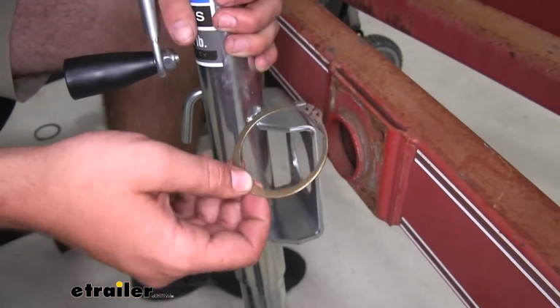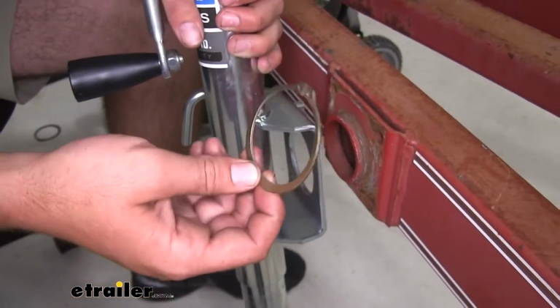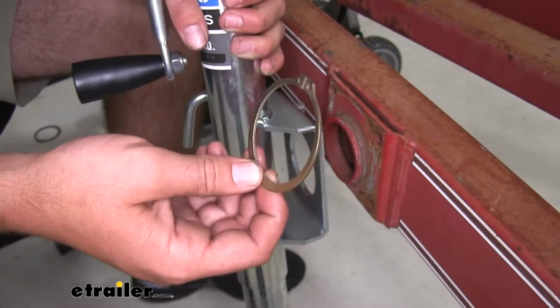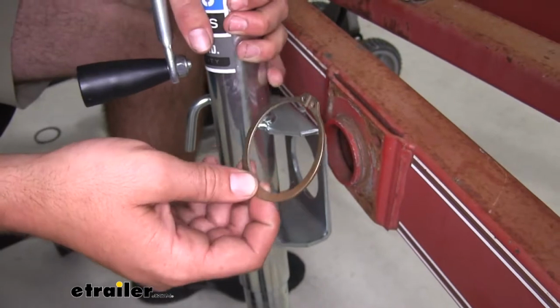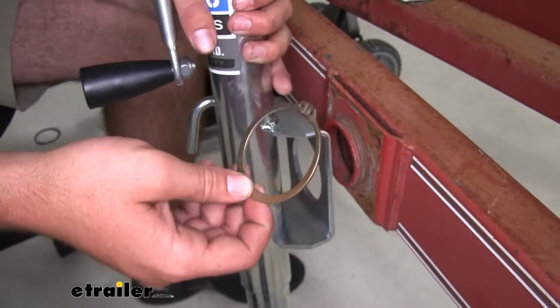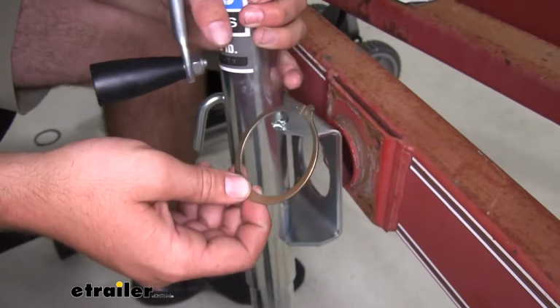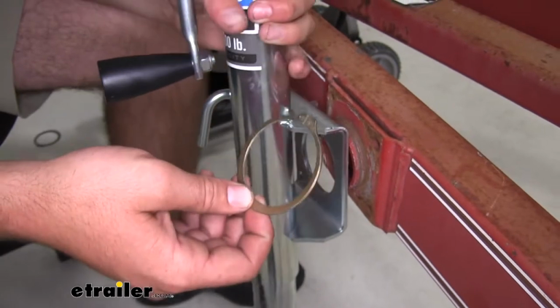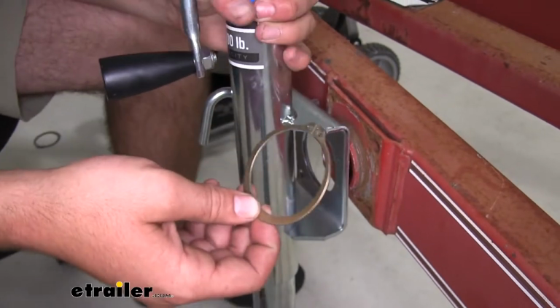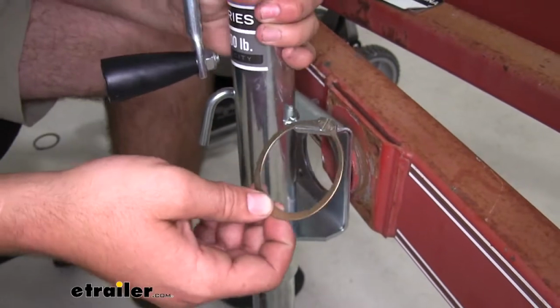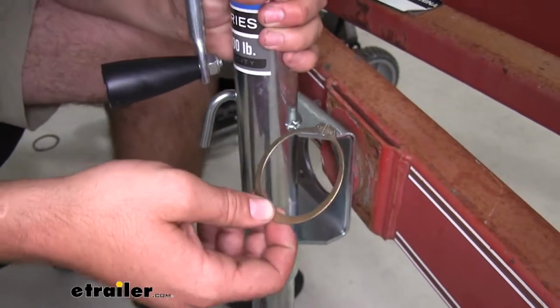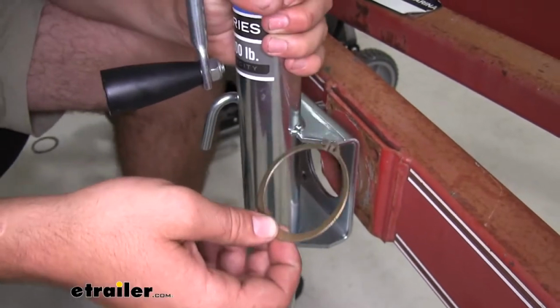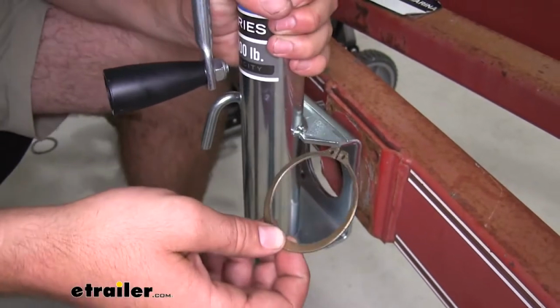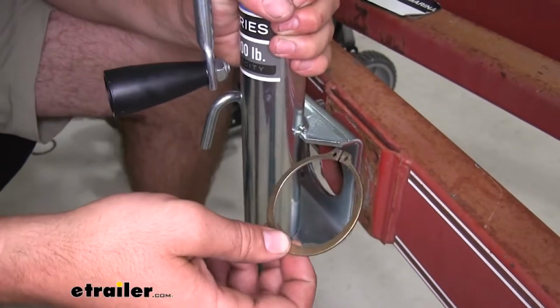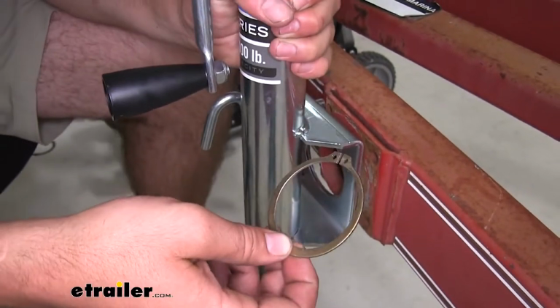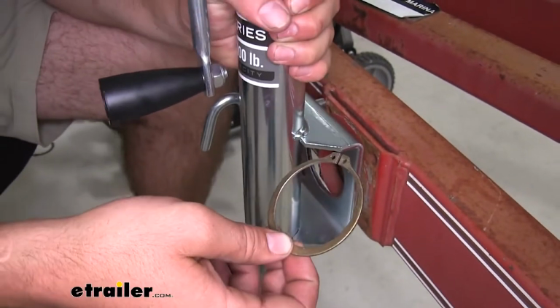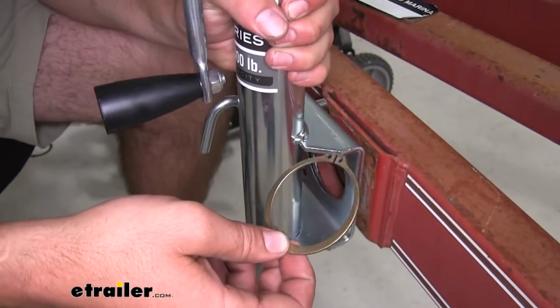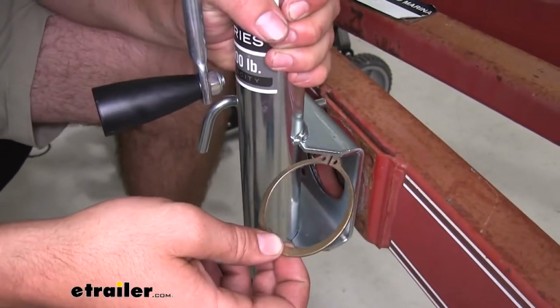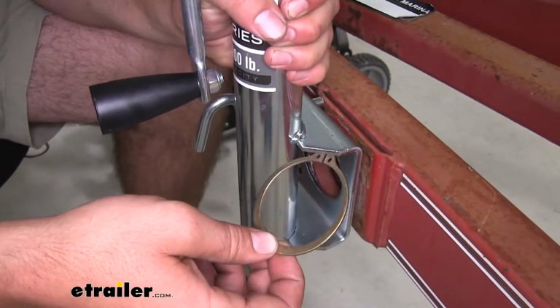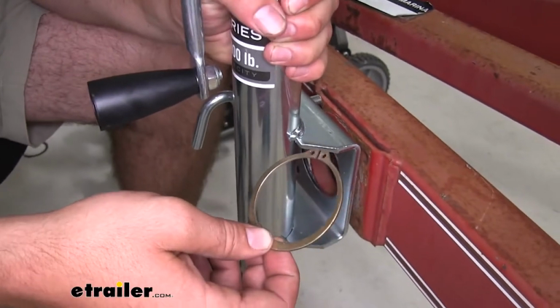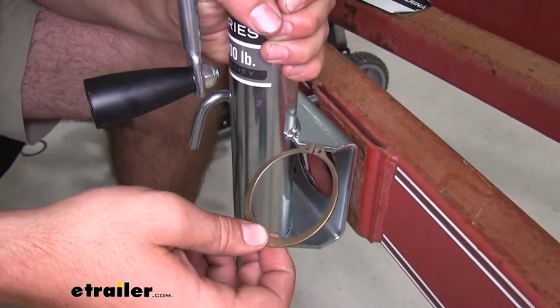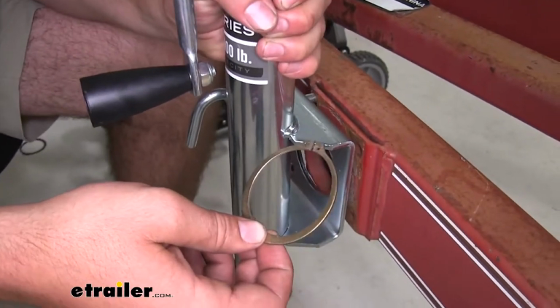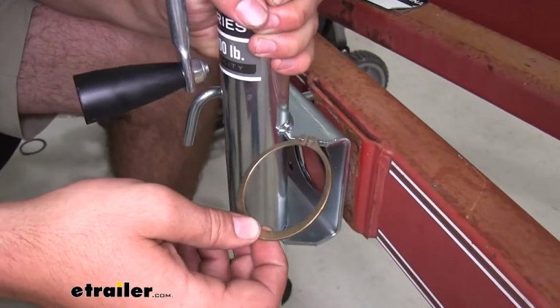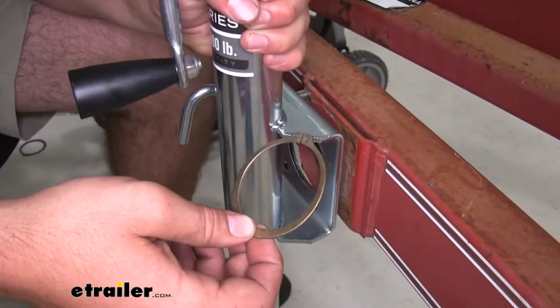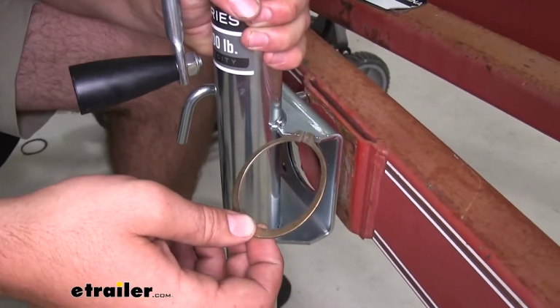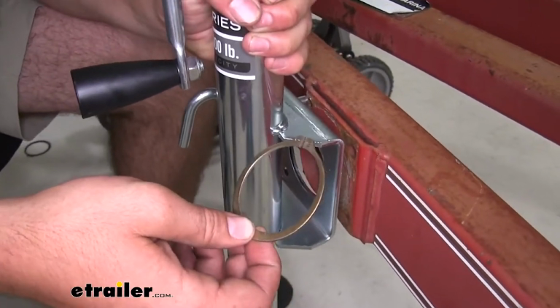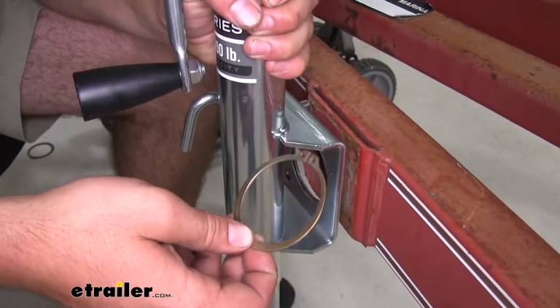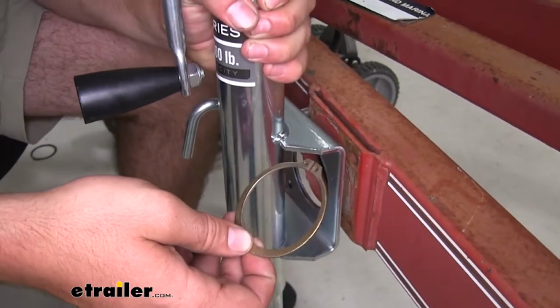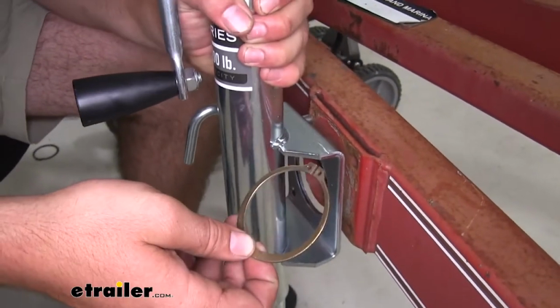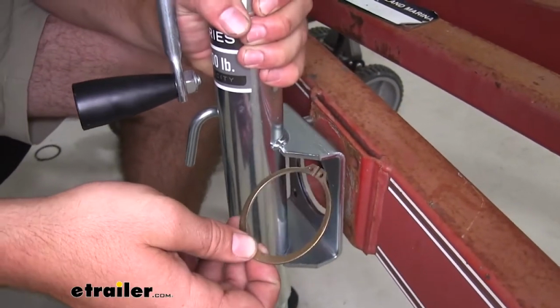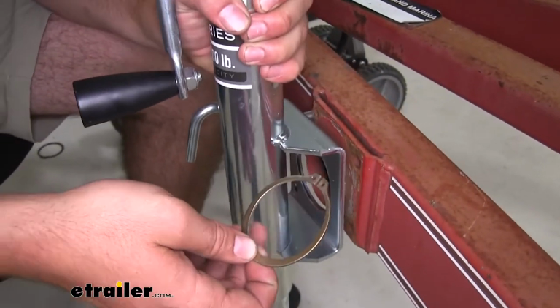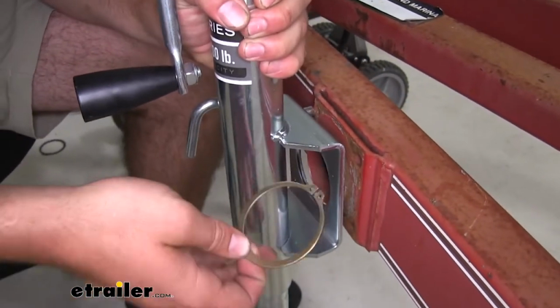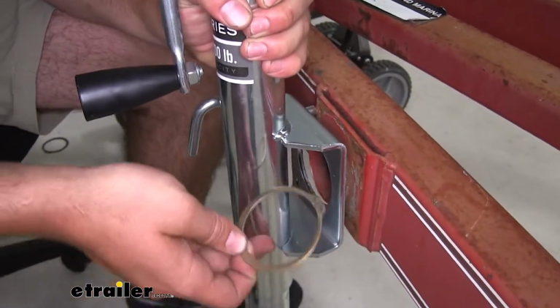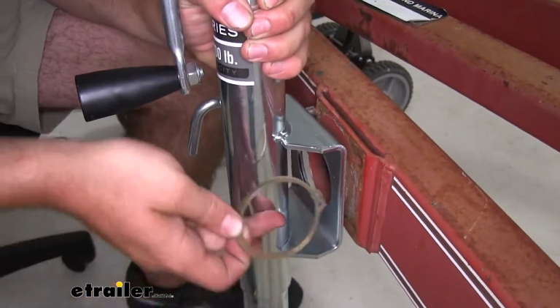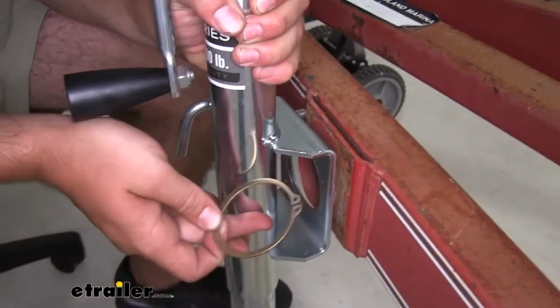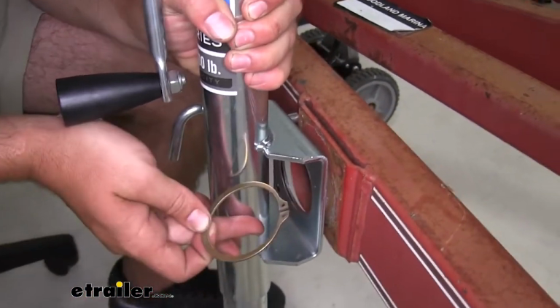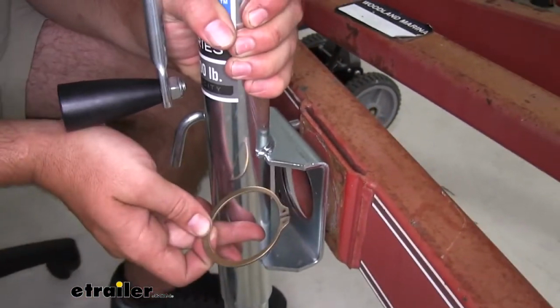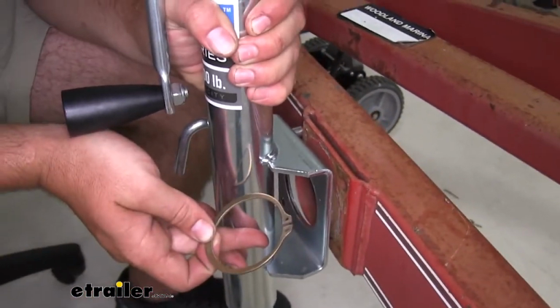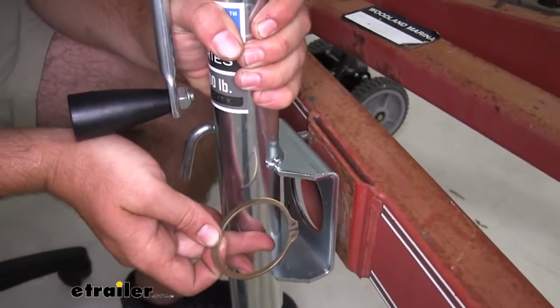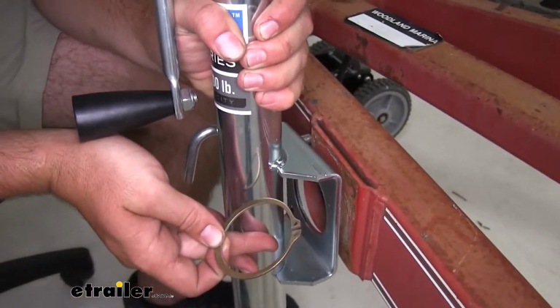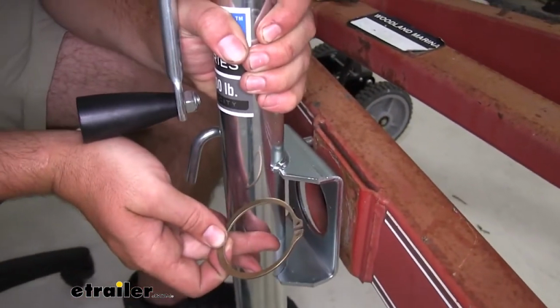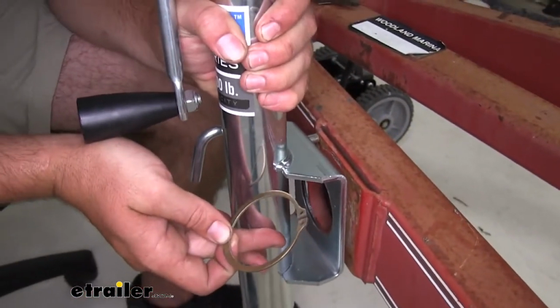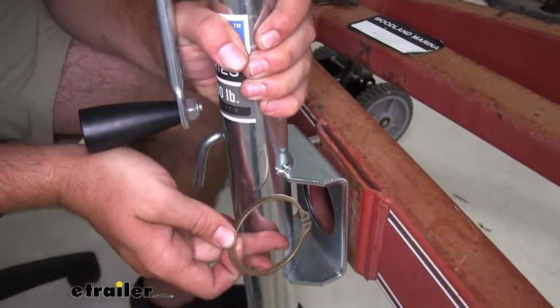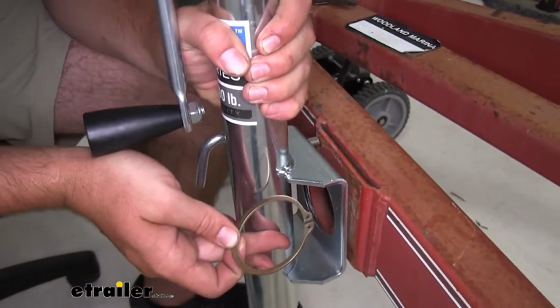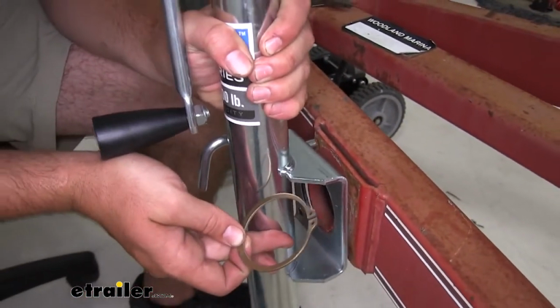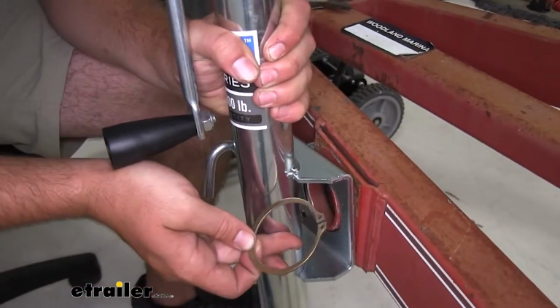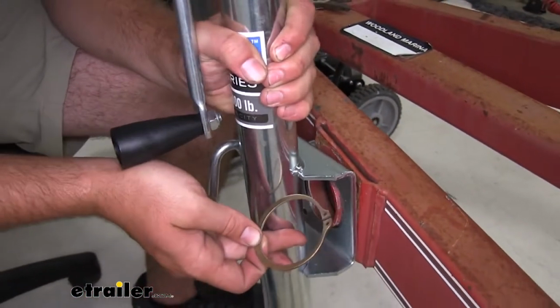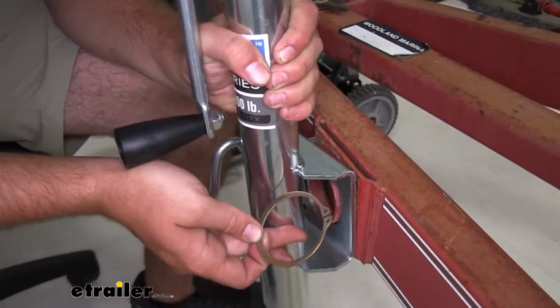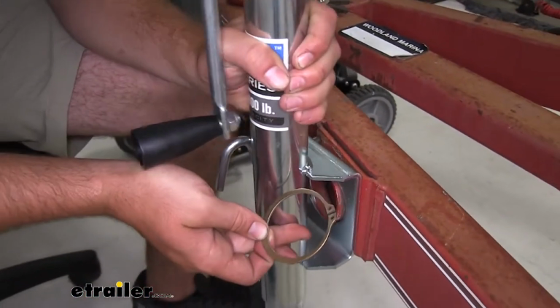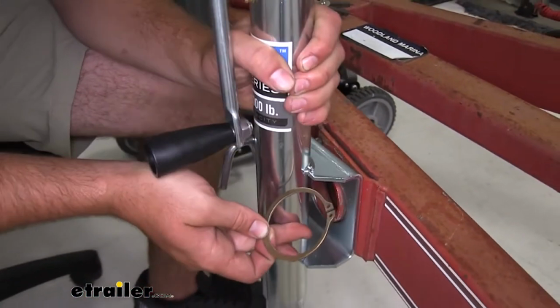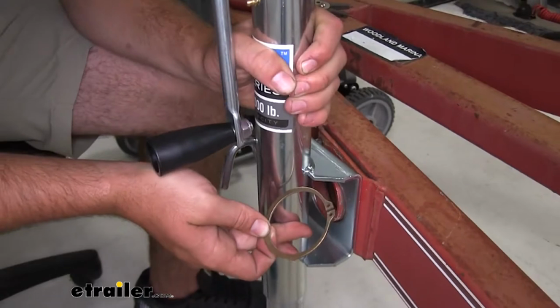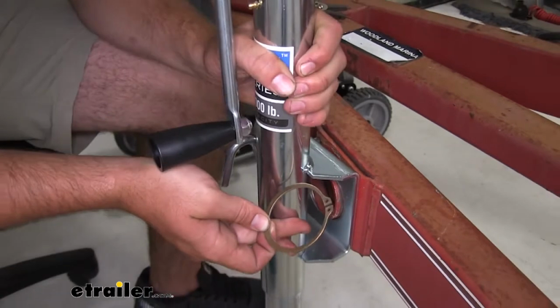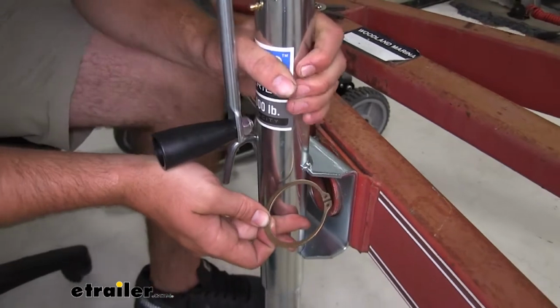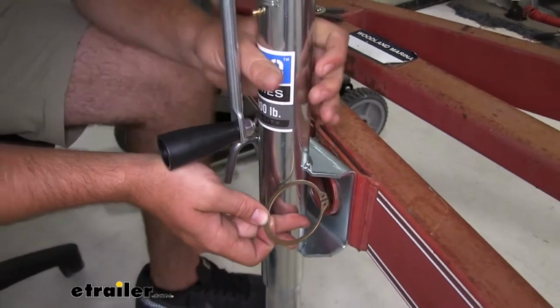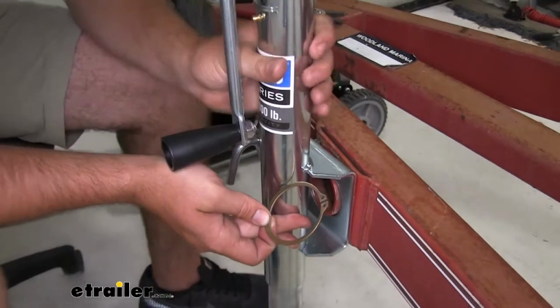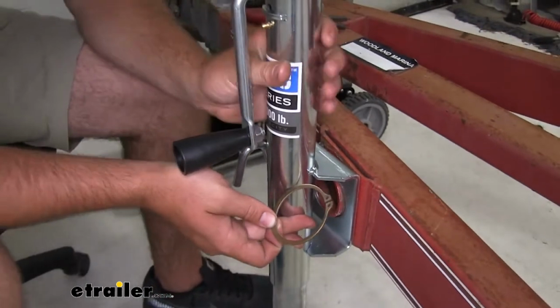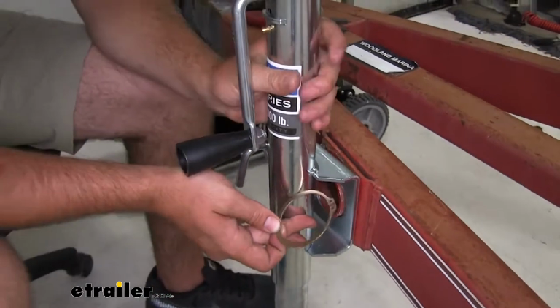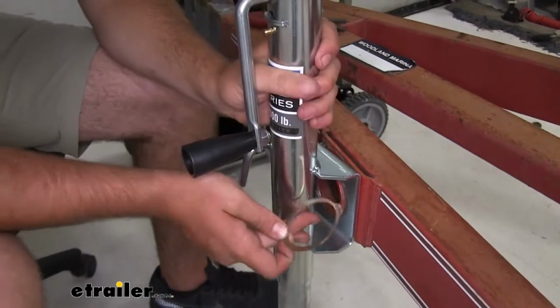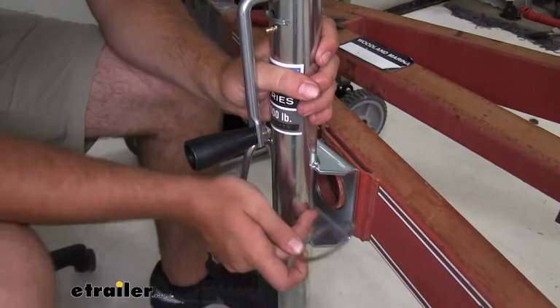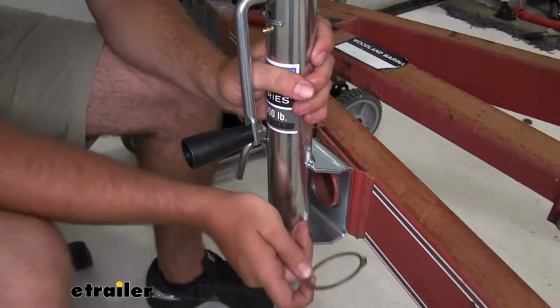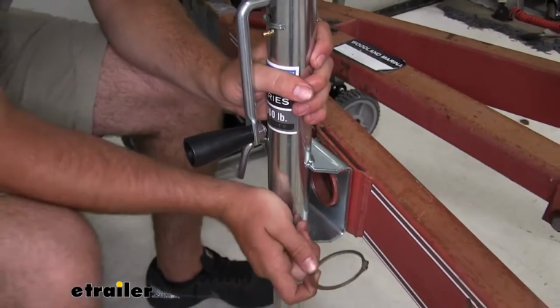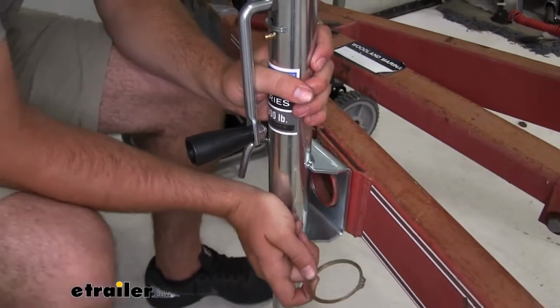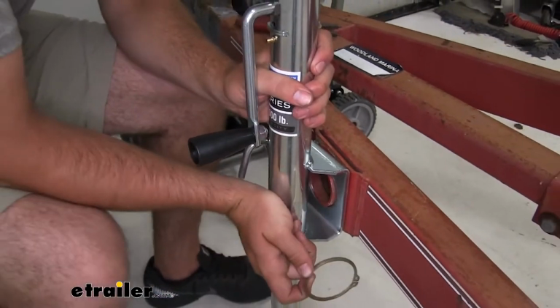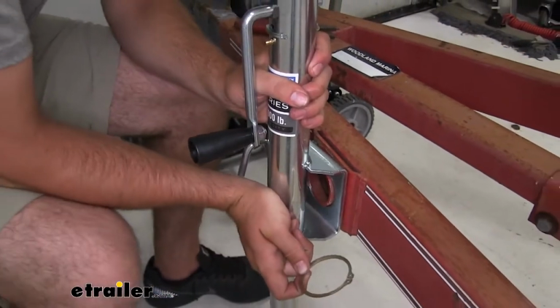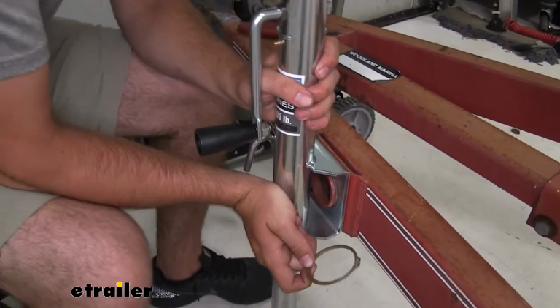To get it in place, it's the same way as your factory snap ring — slide your jack into place.